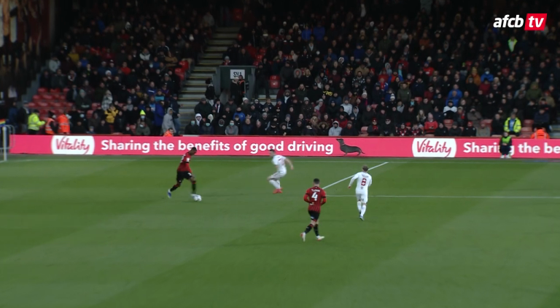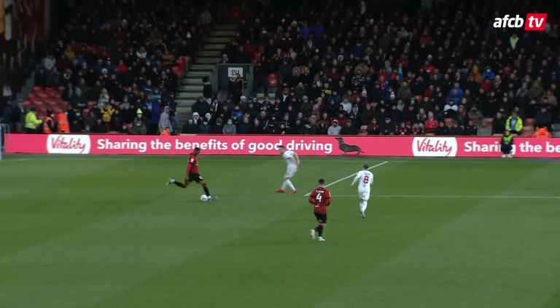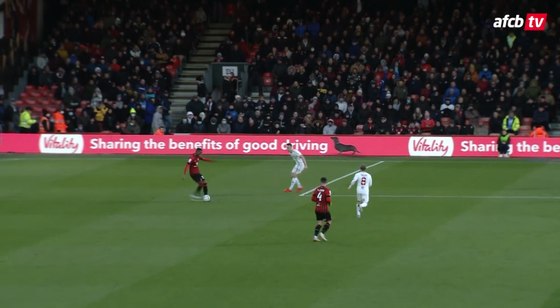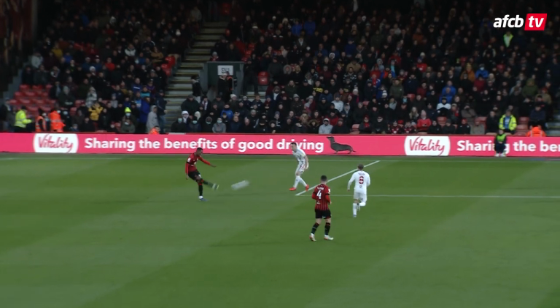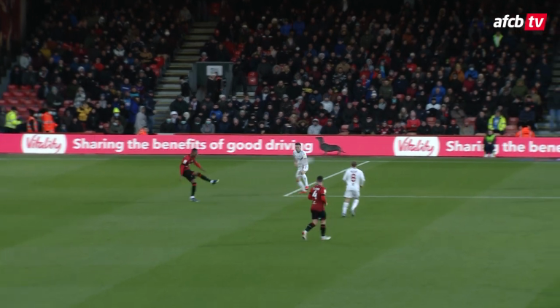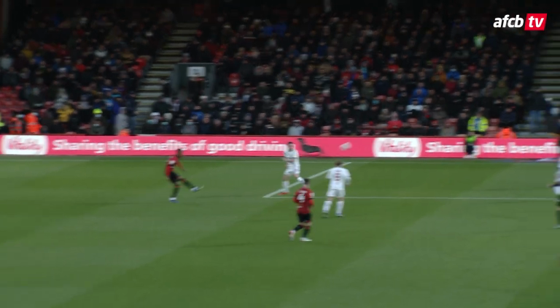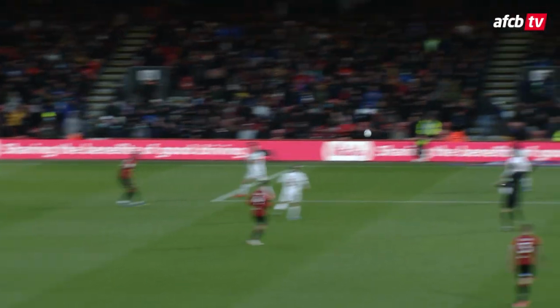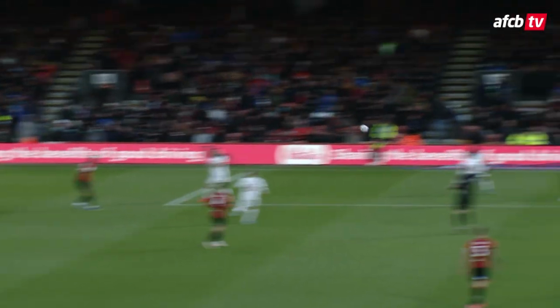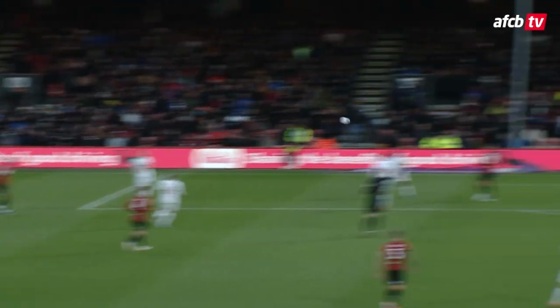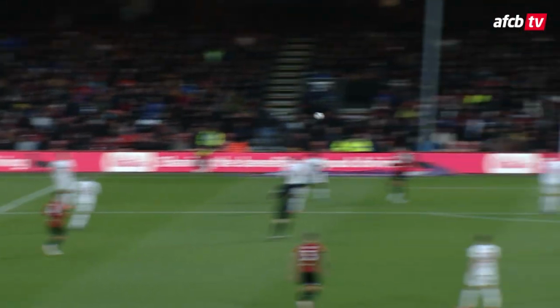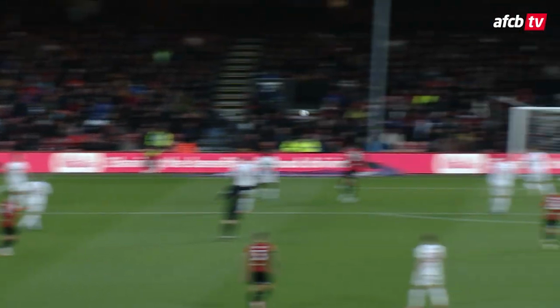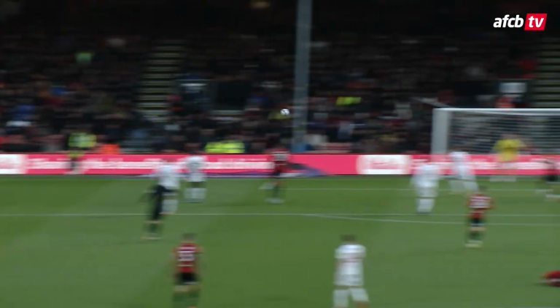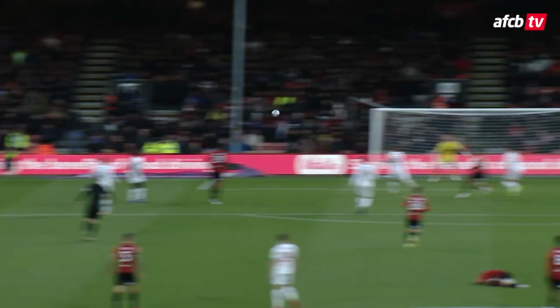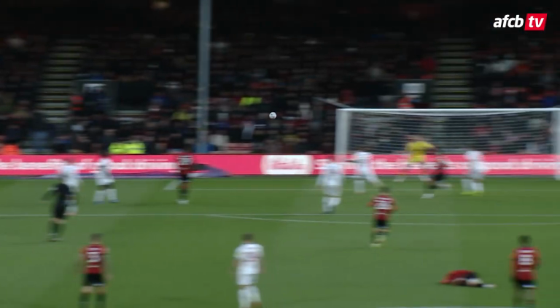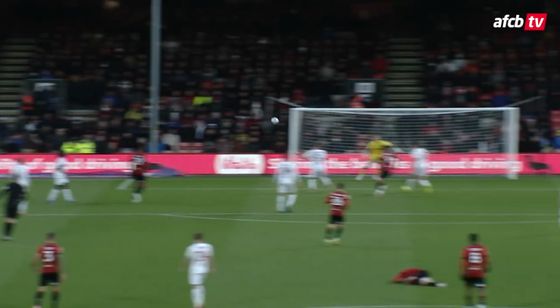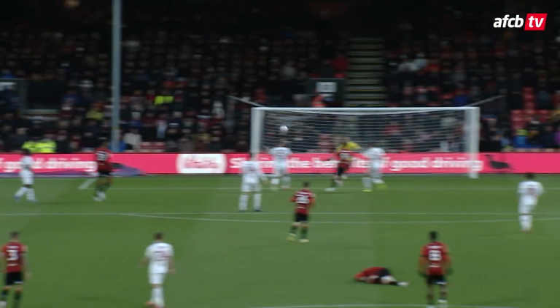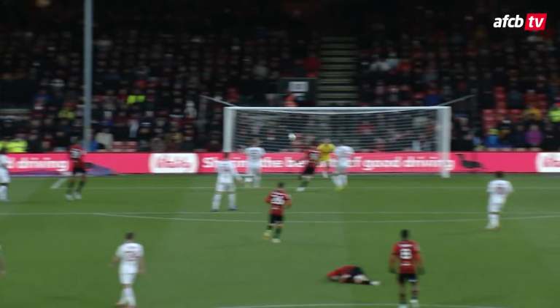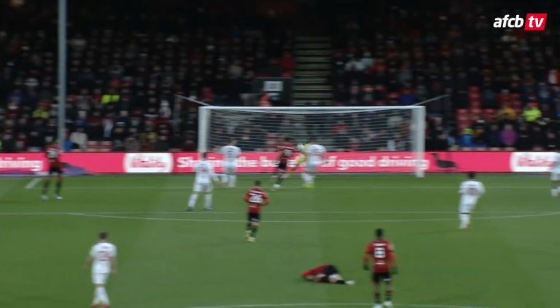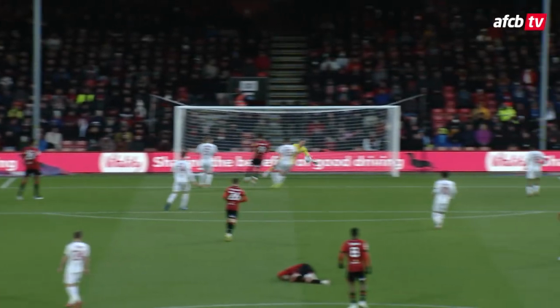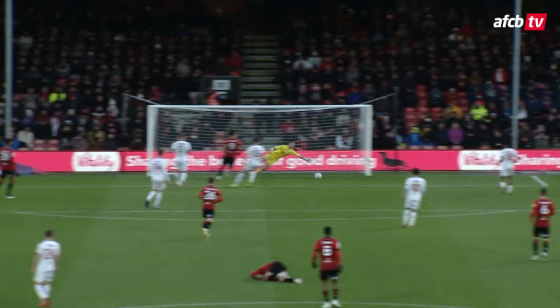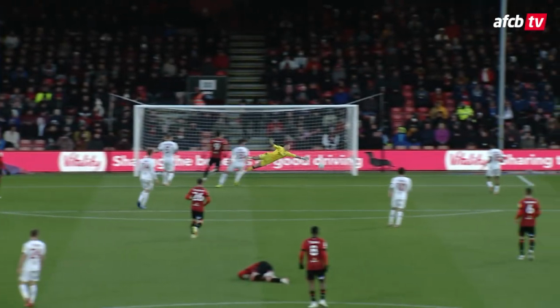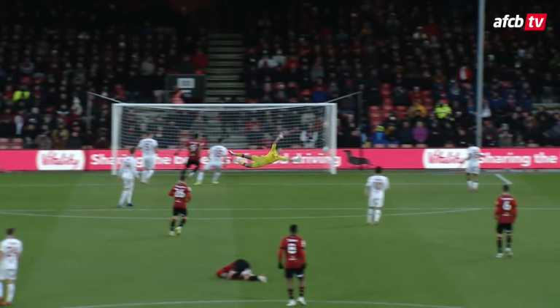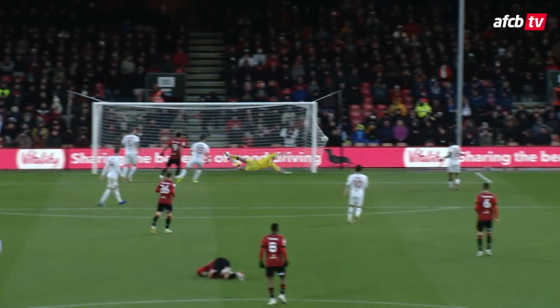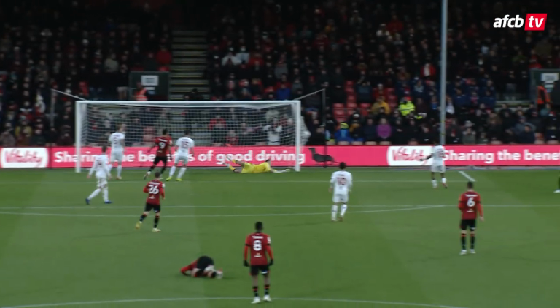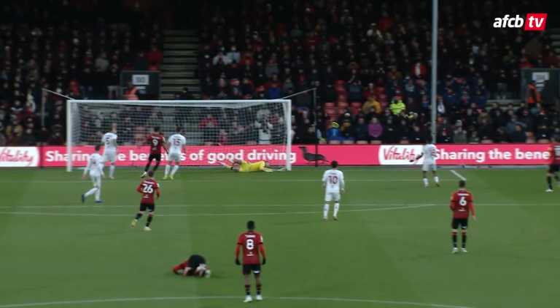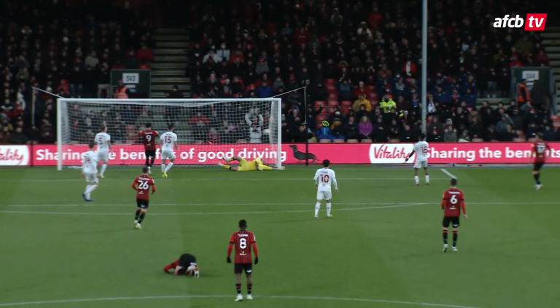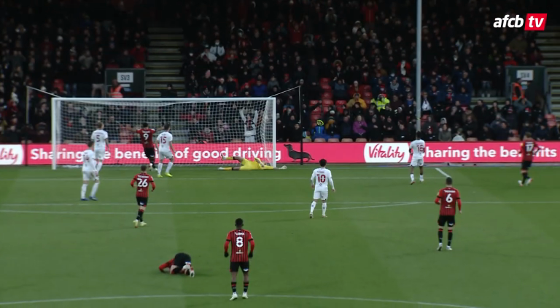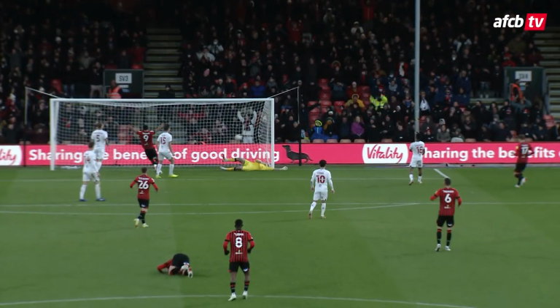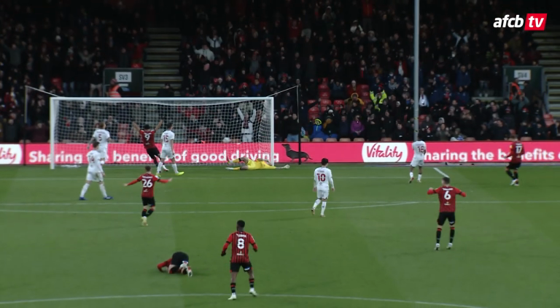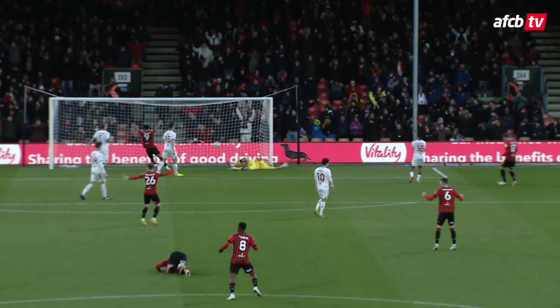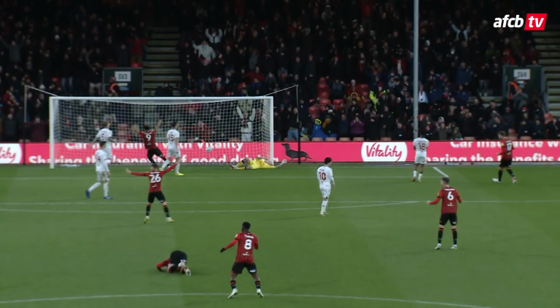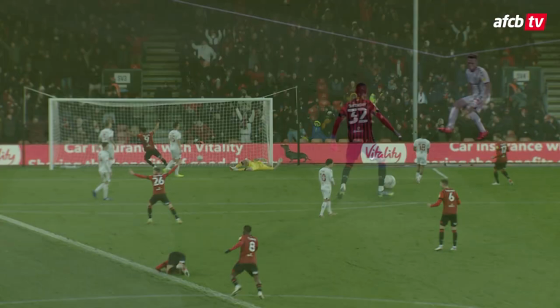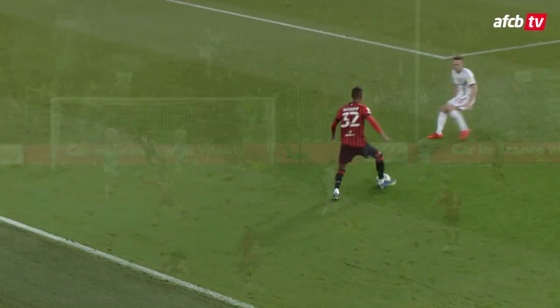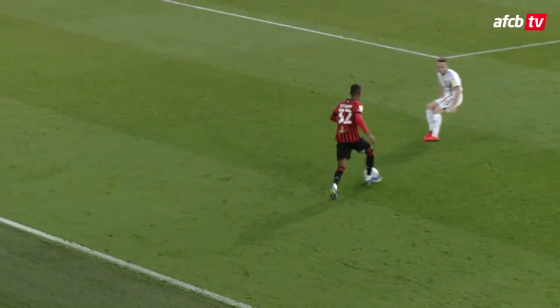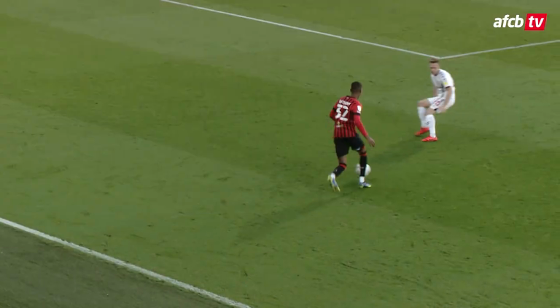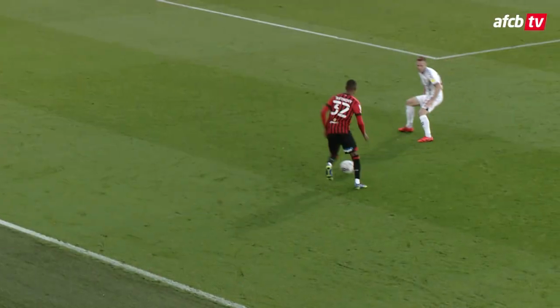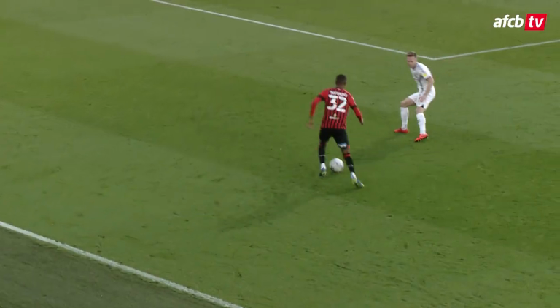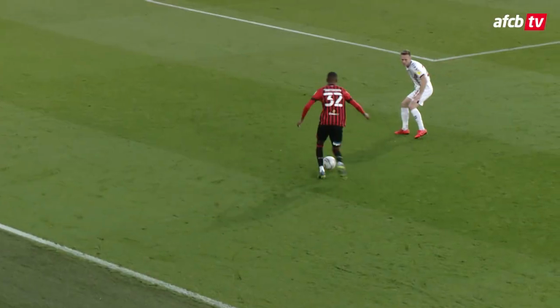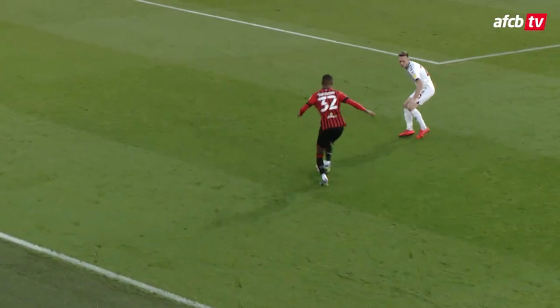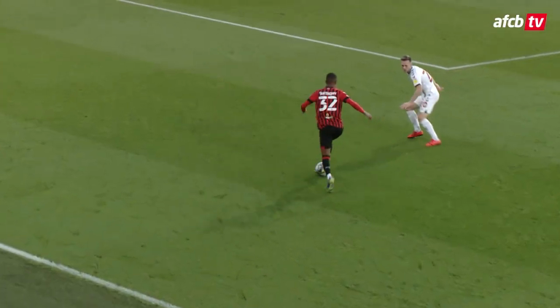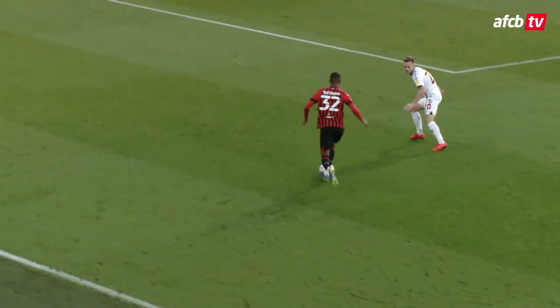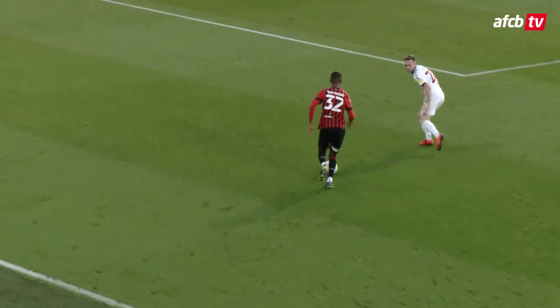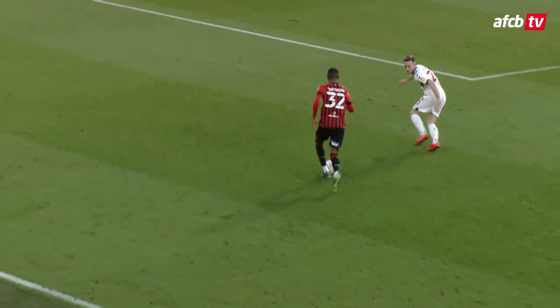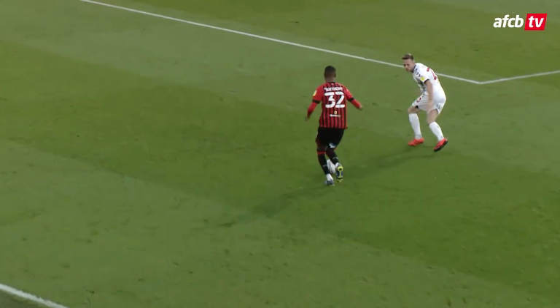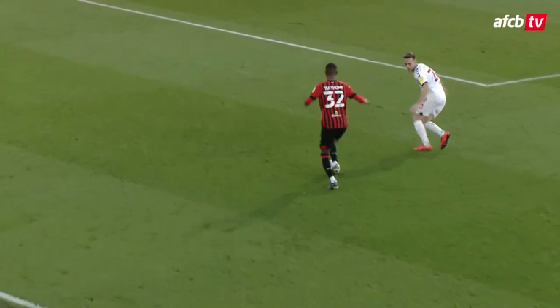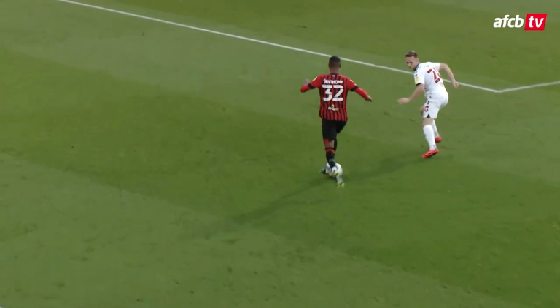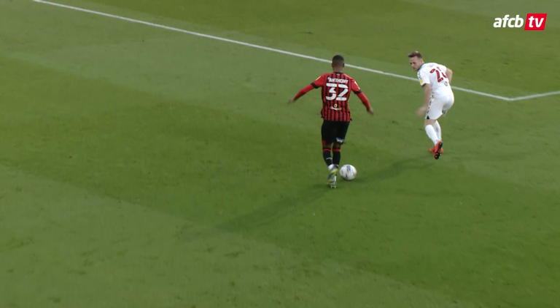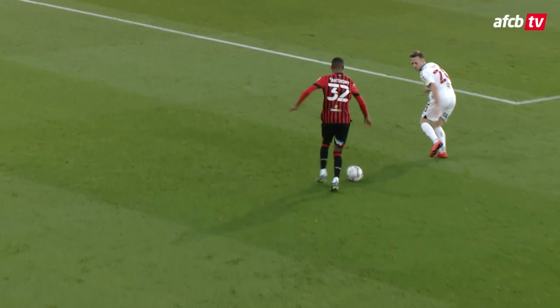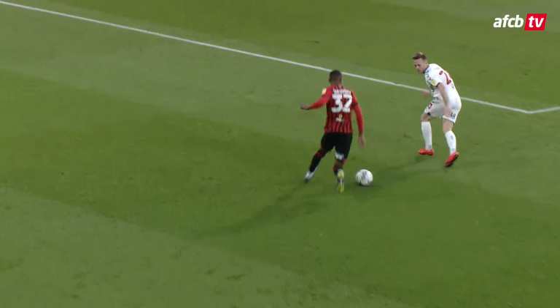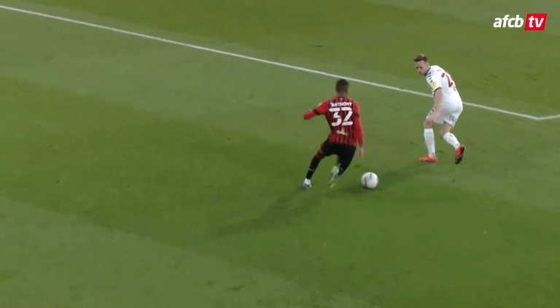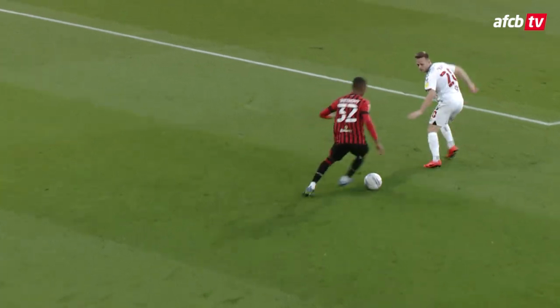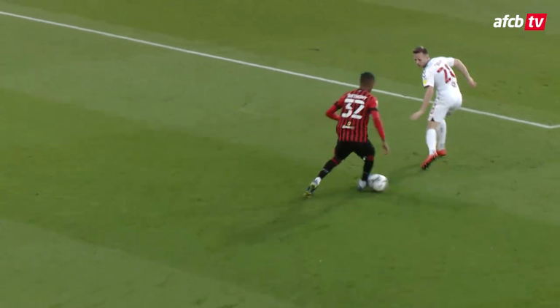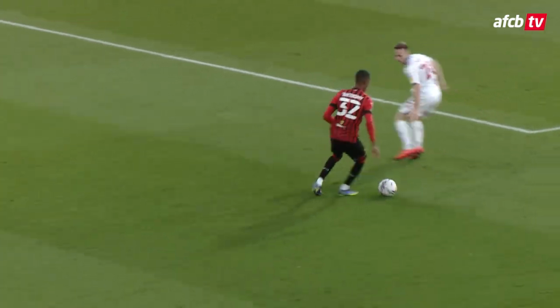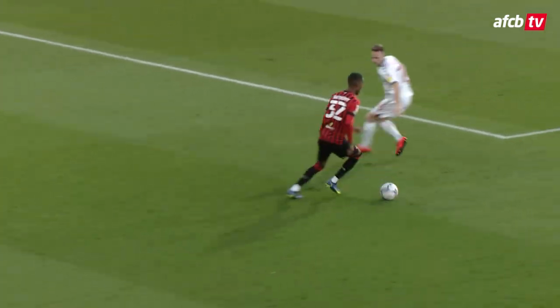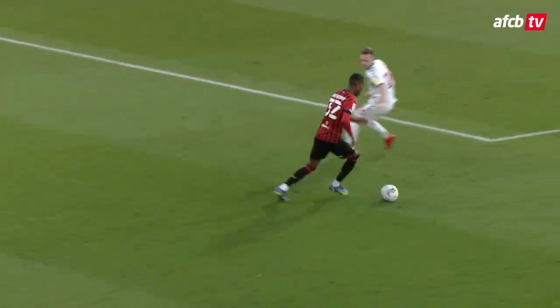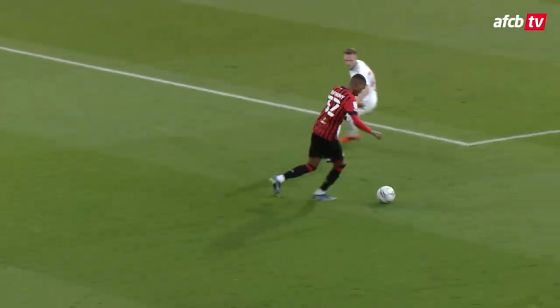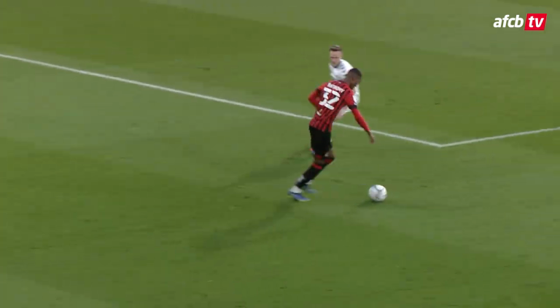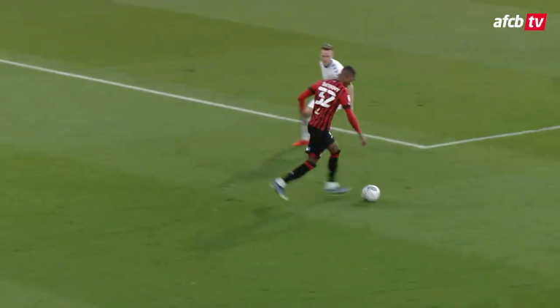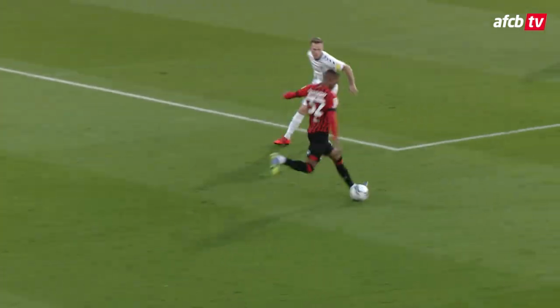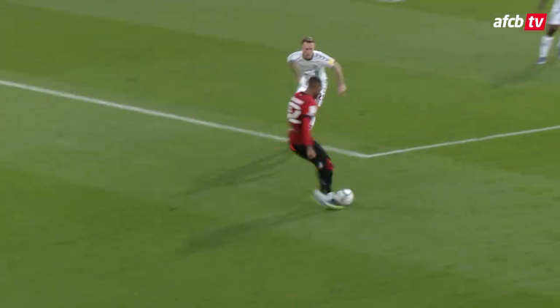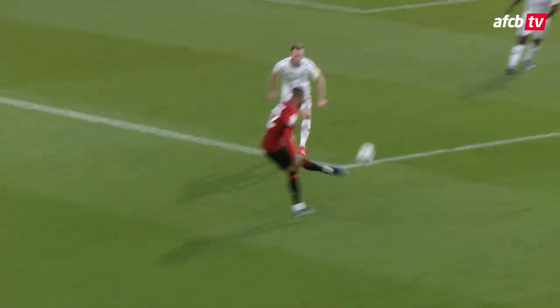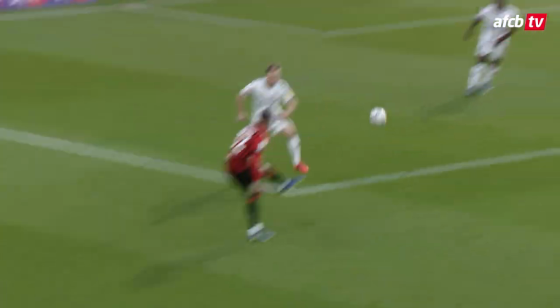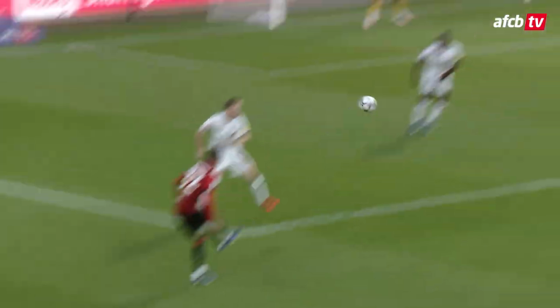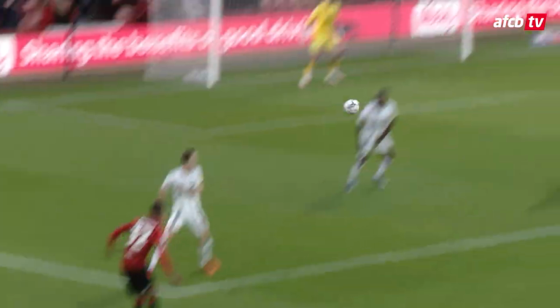Bournemouth have had to be really patient this afternoon, they do find the goal — it's Jadon Anthony again.